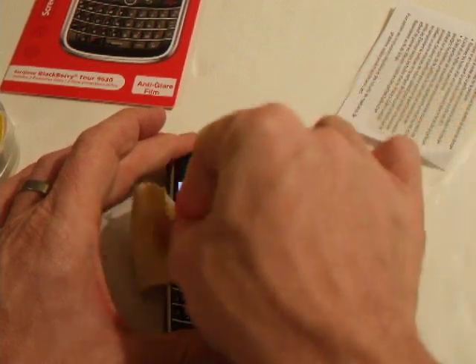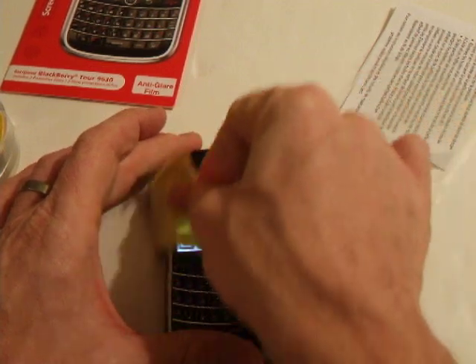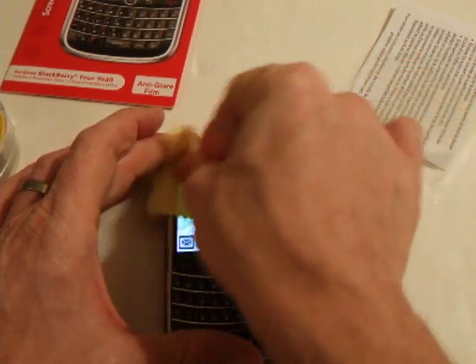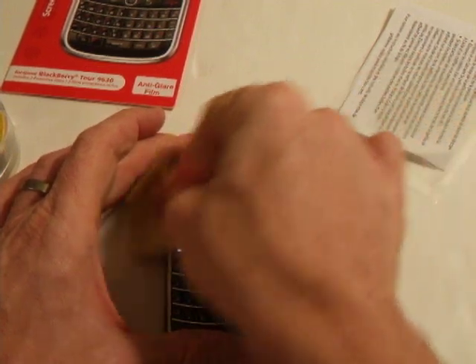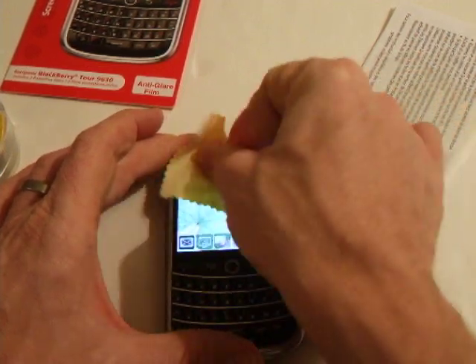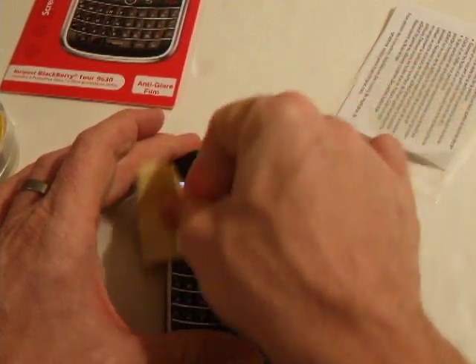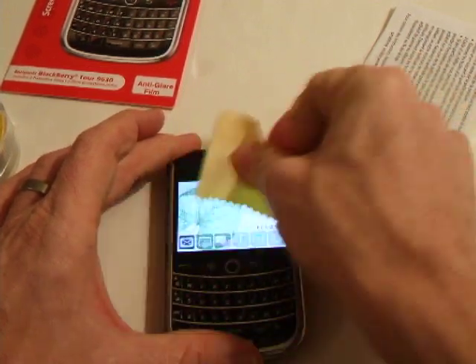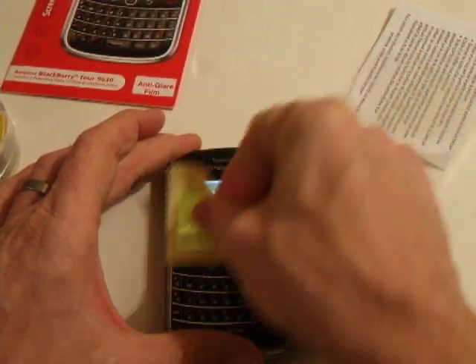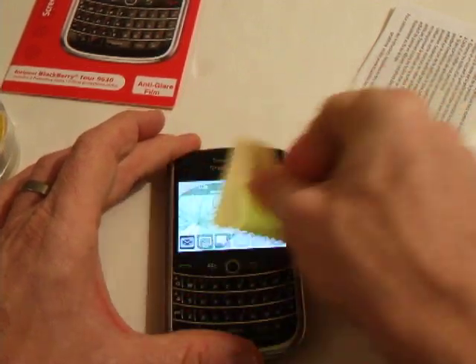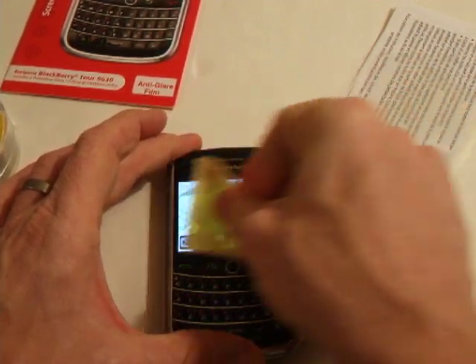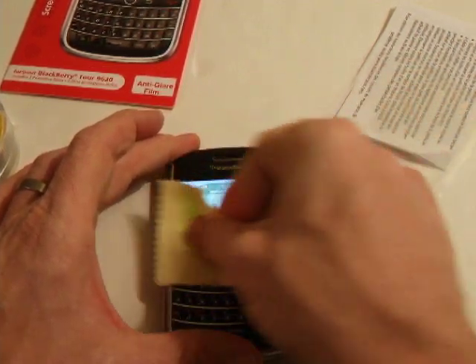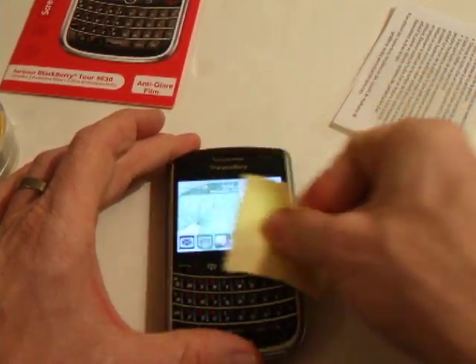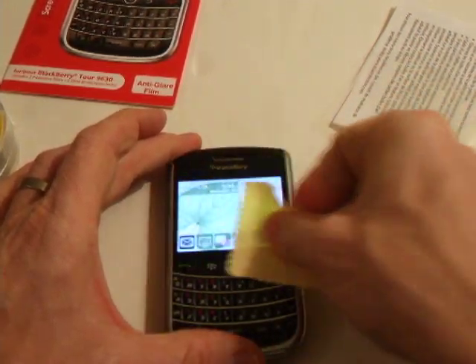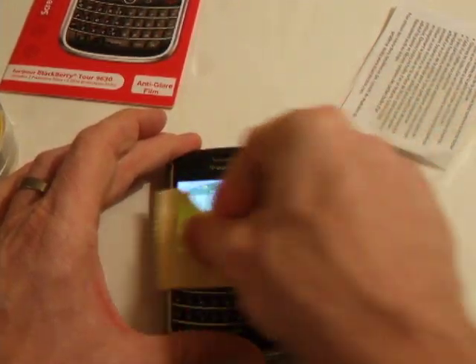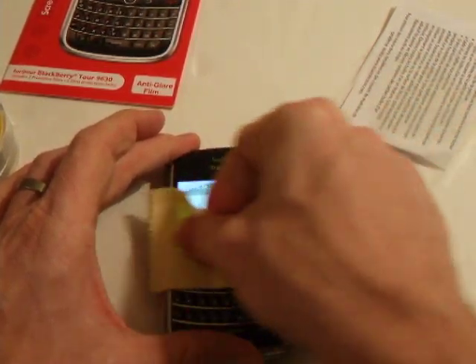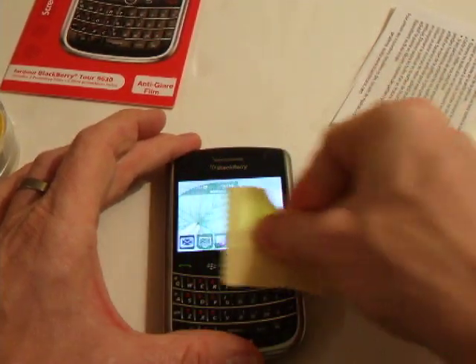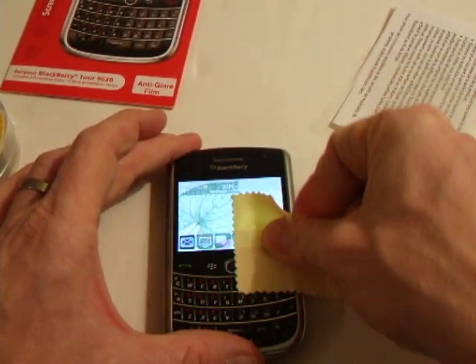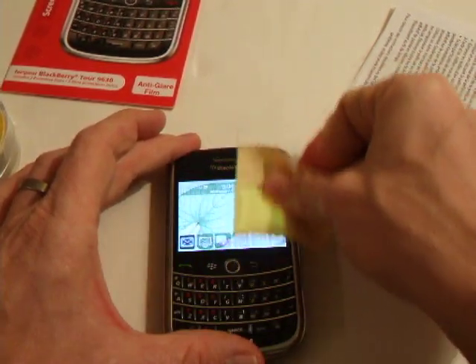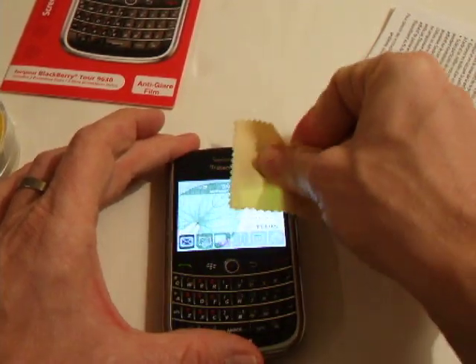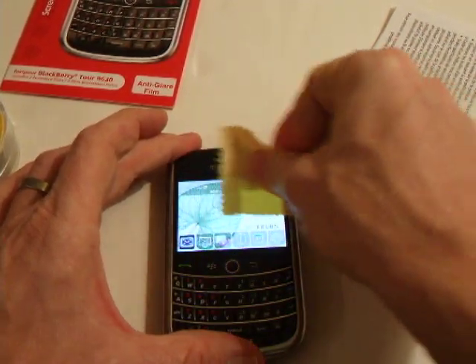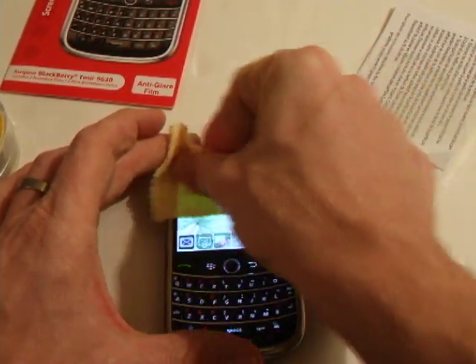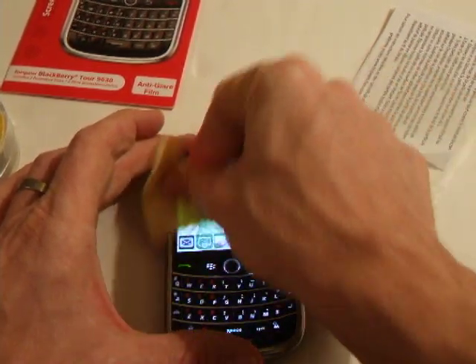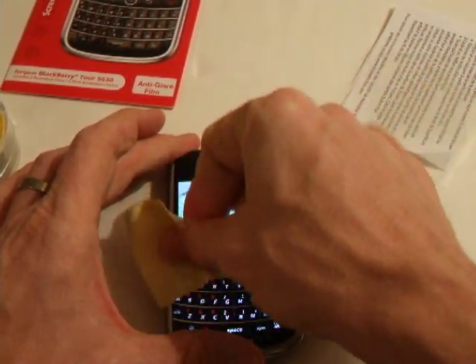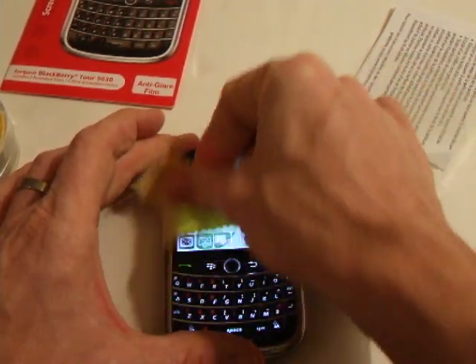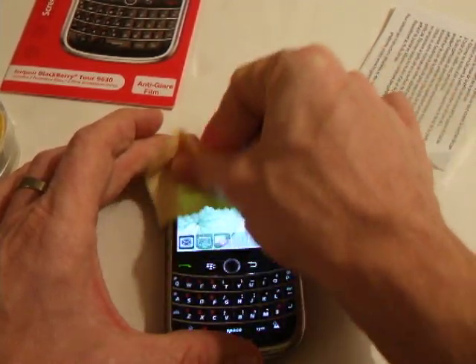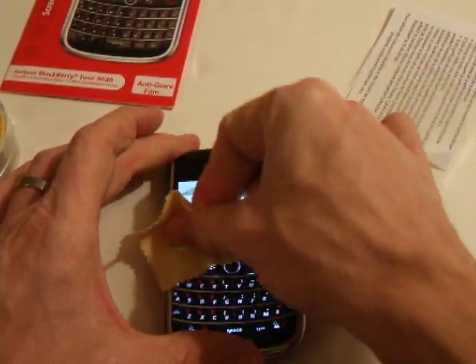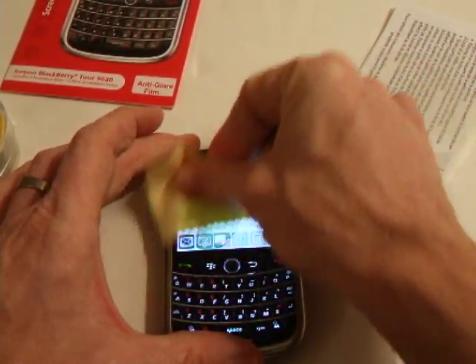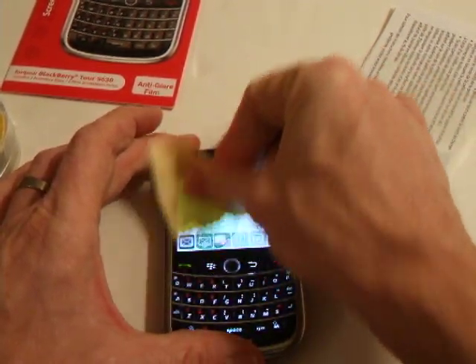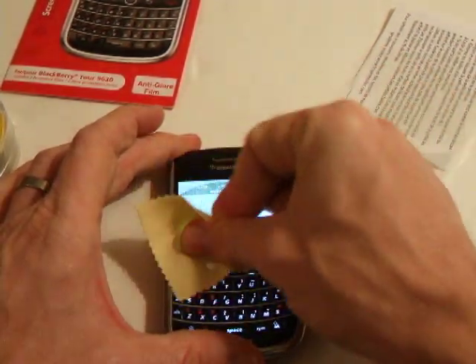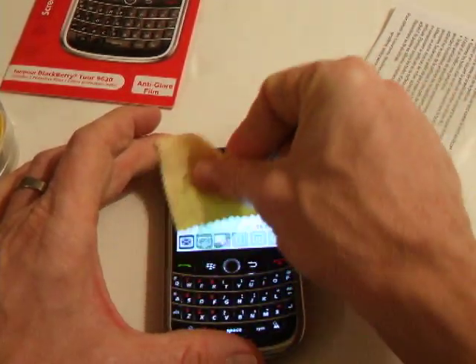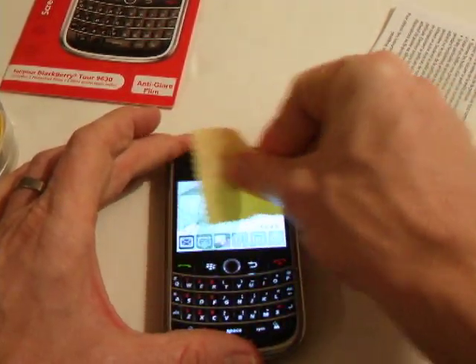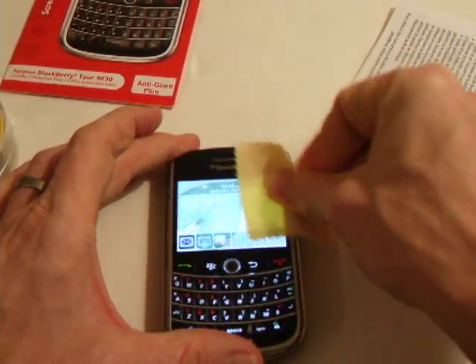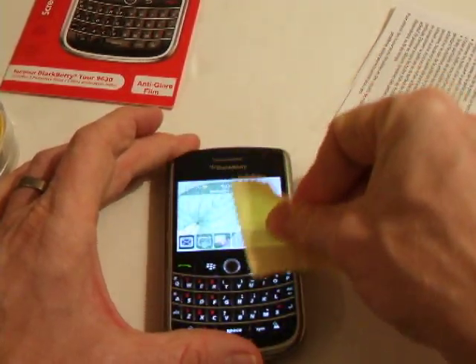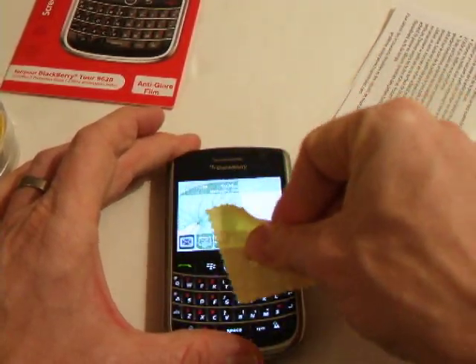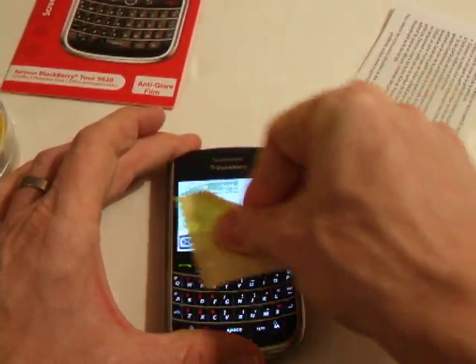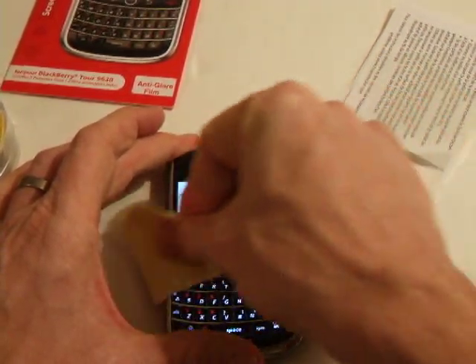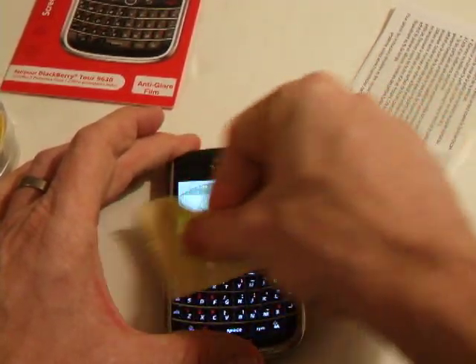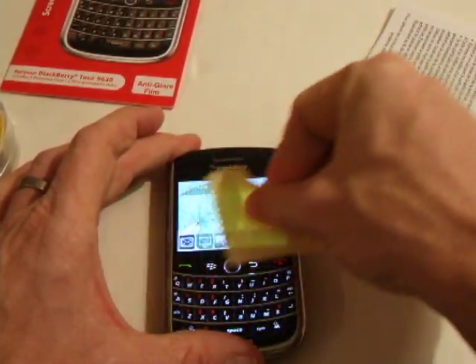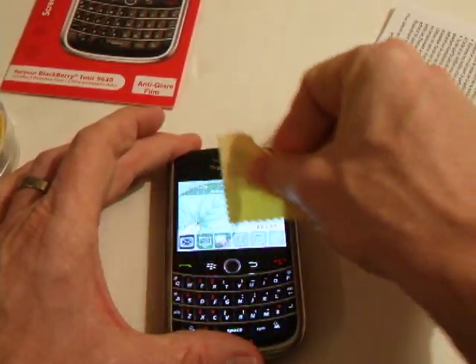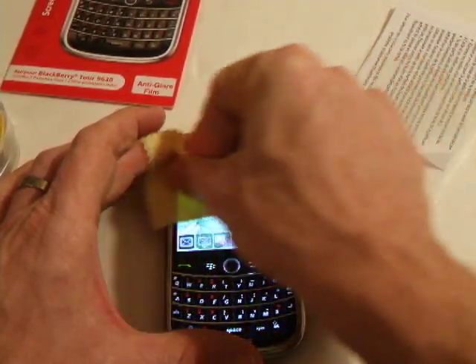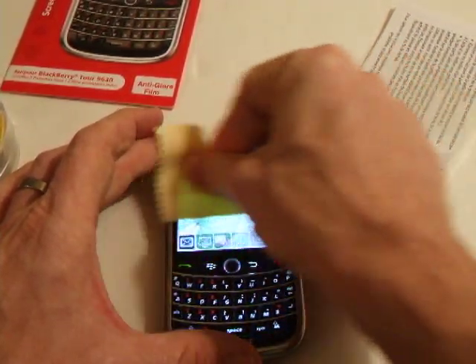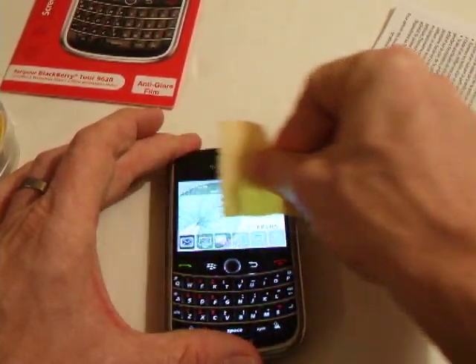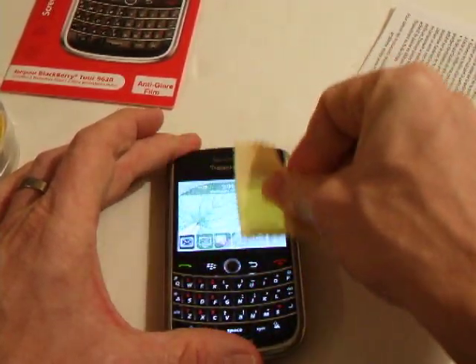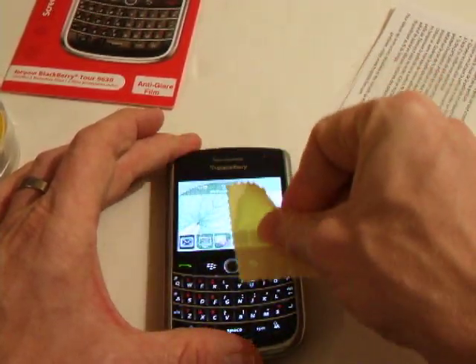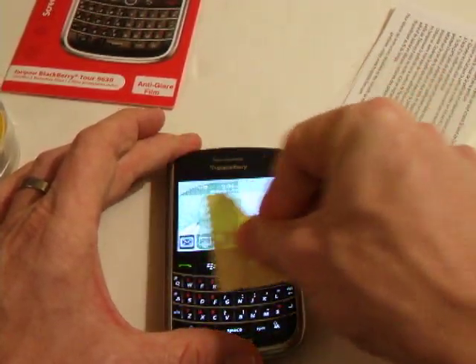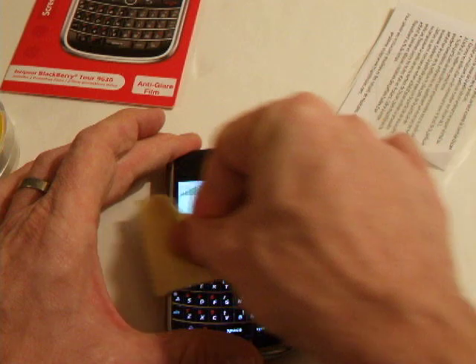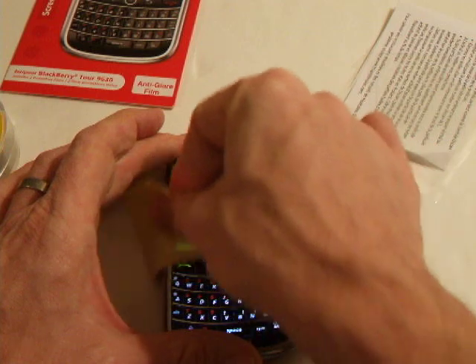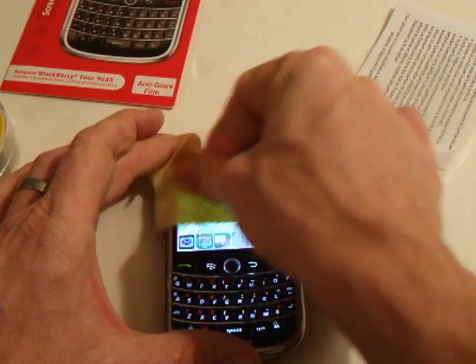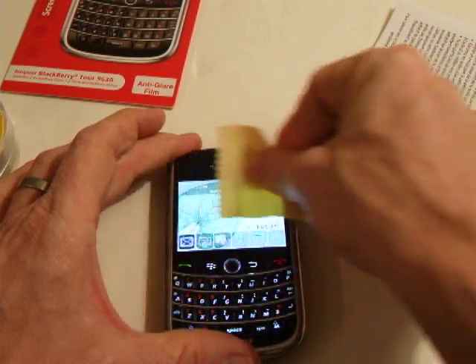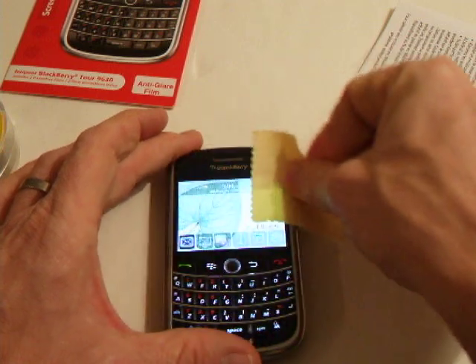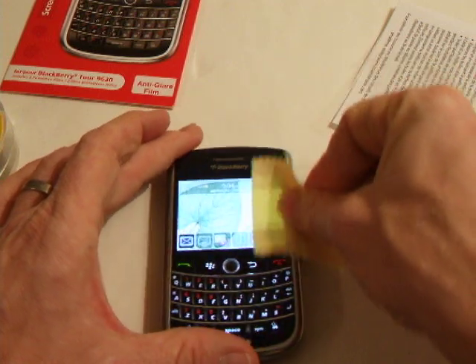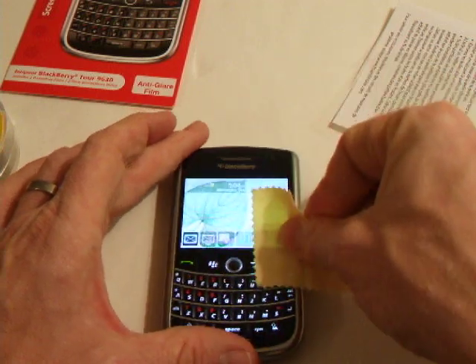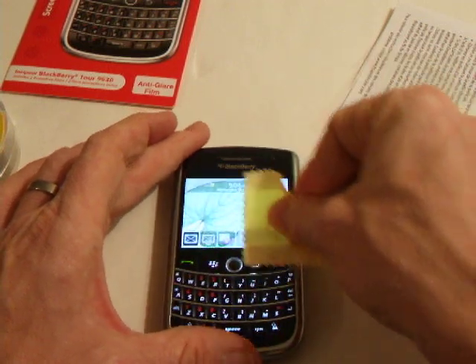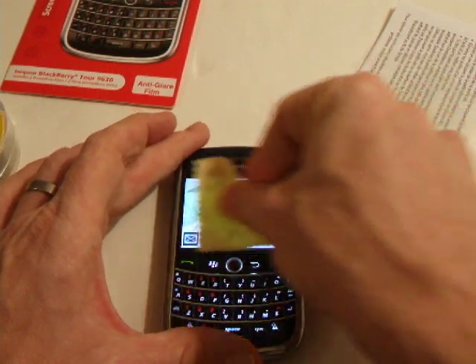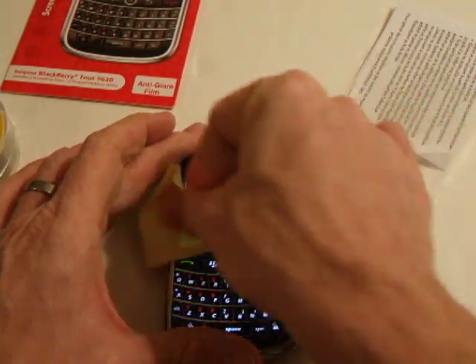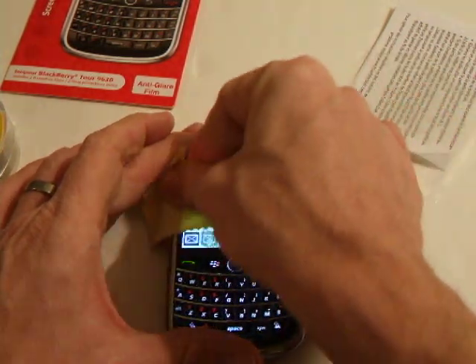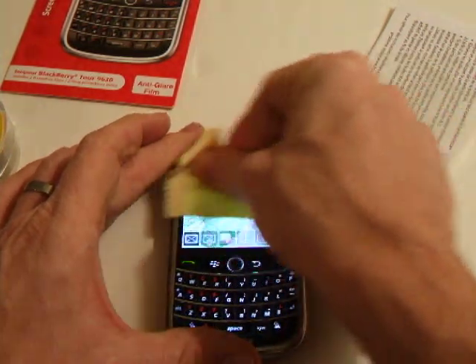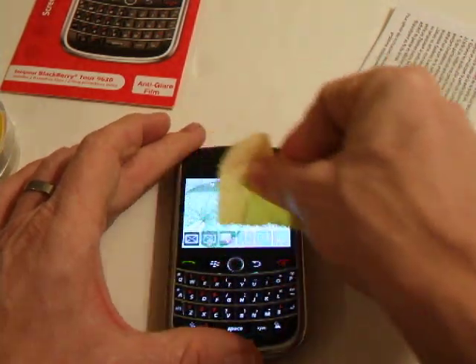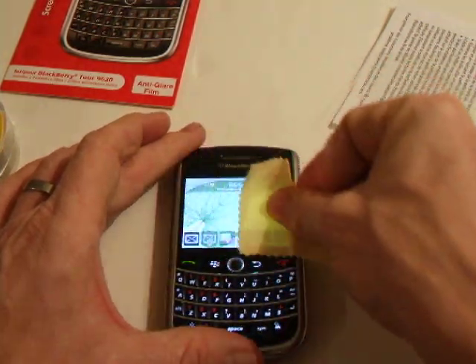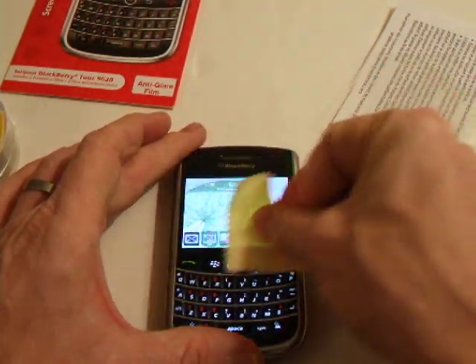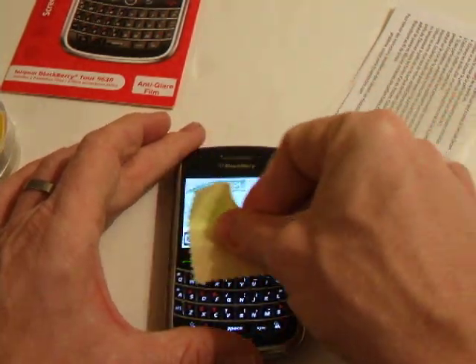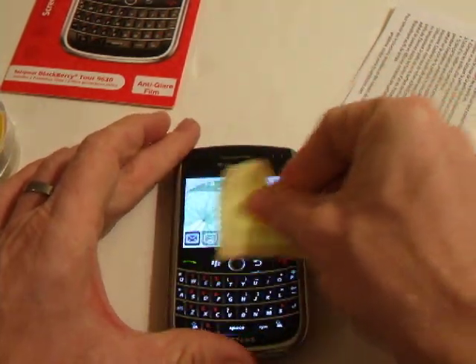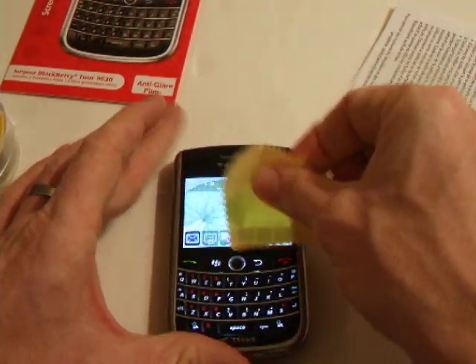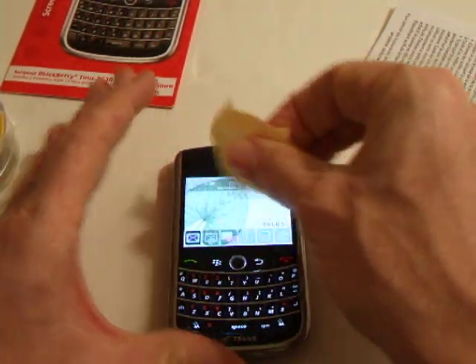In order for you to install the film, just simply make sure that there are no fingerprints or dust on the actual screen. Just simply wipe it away with a cloth.